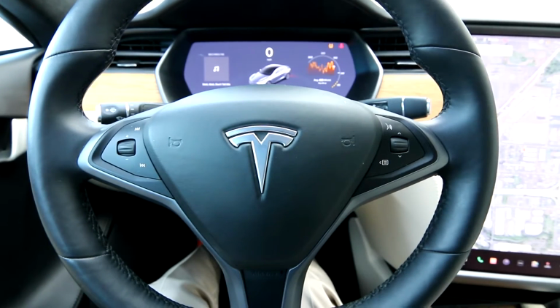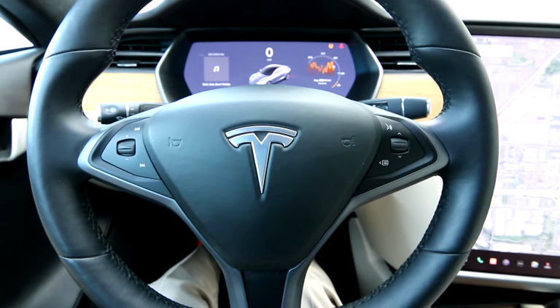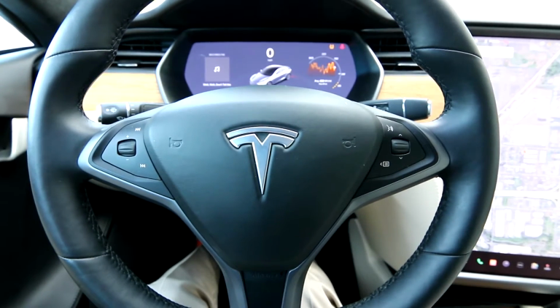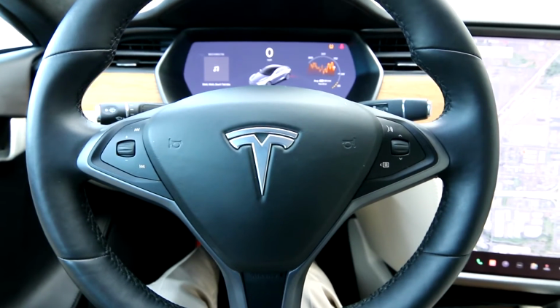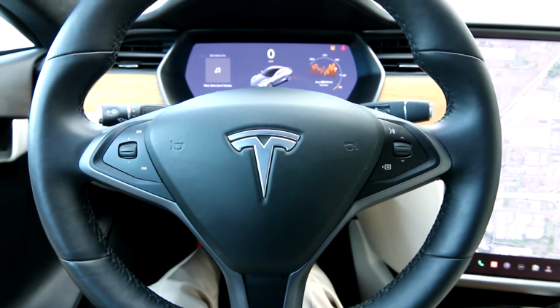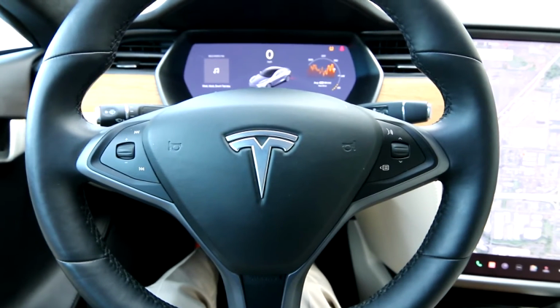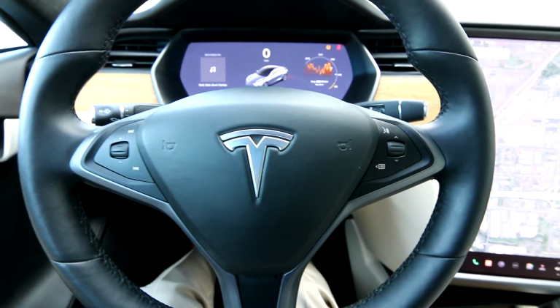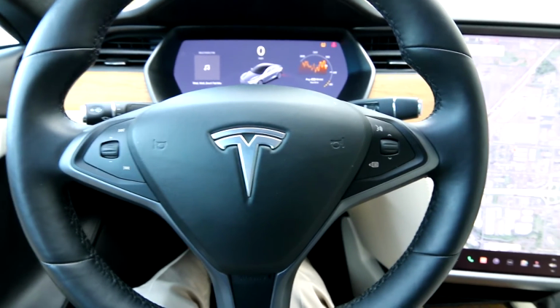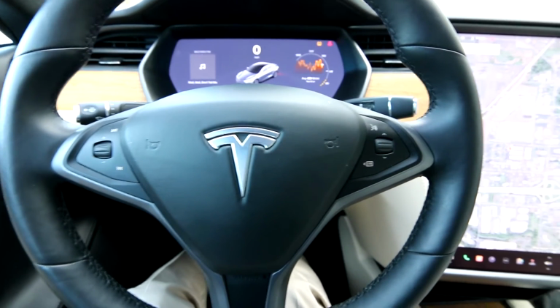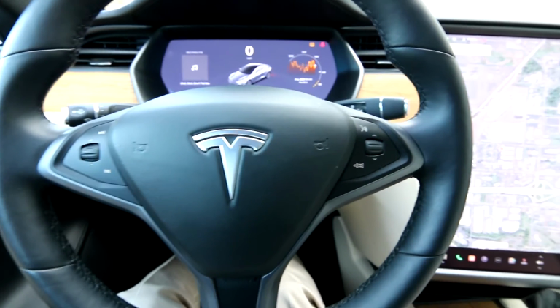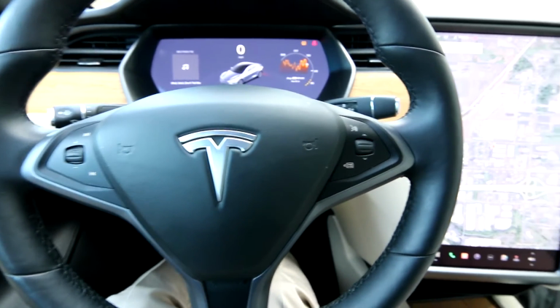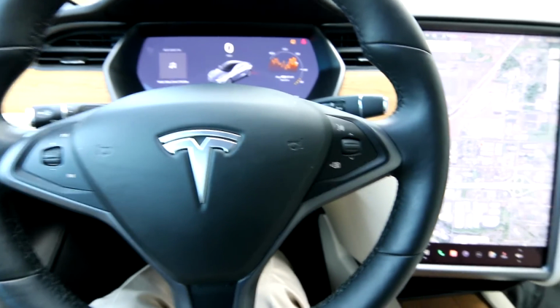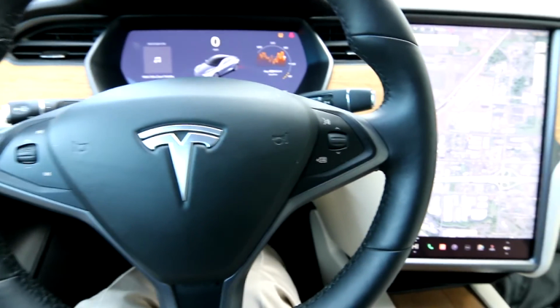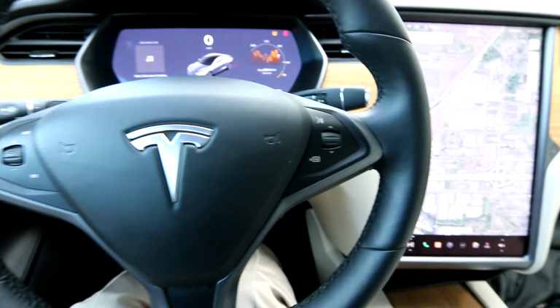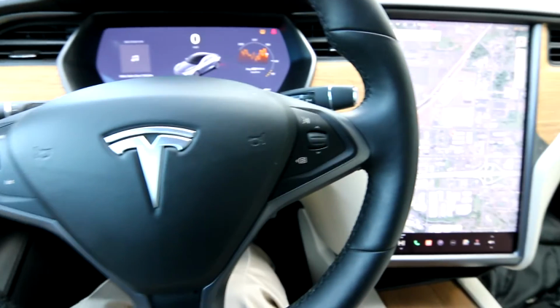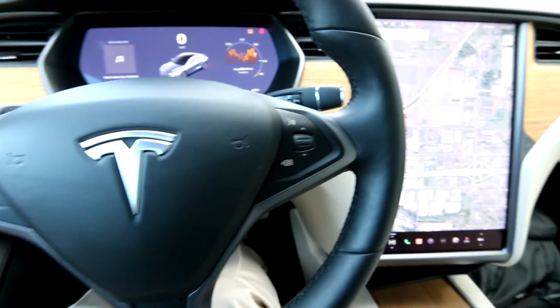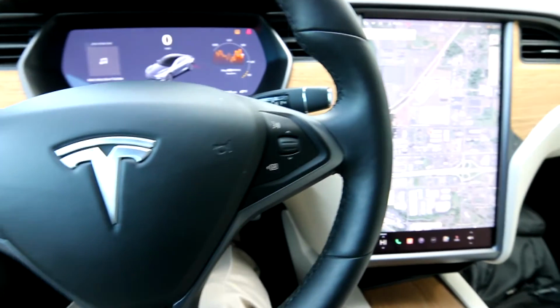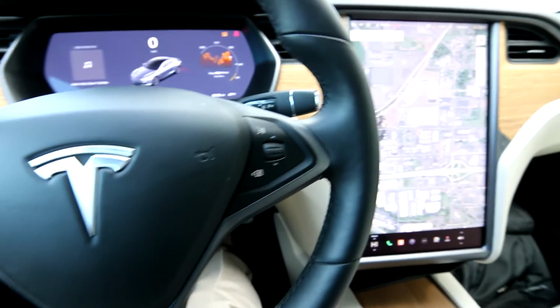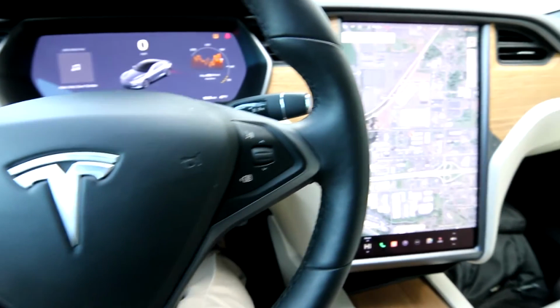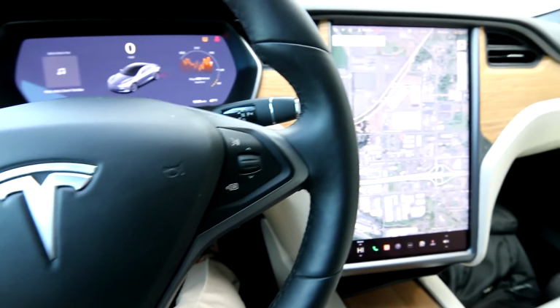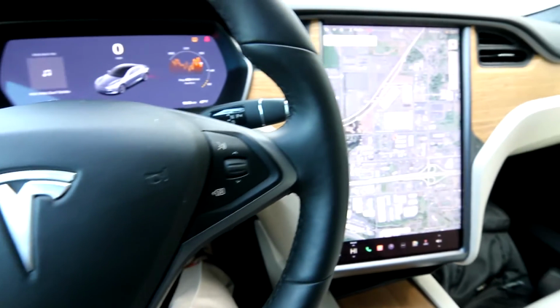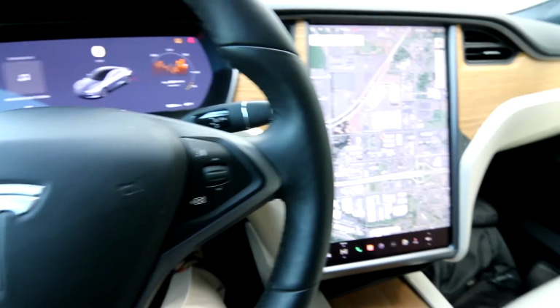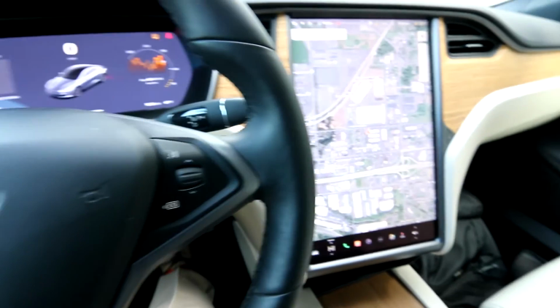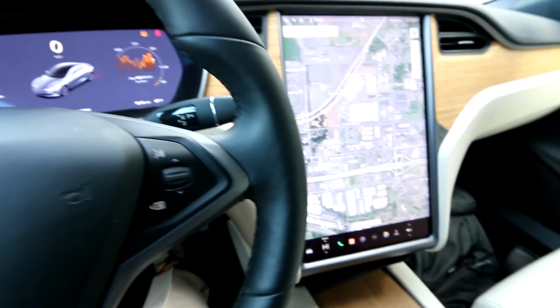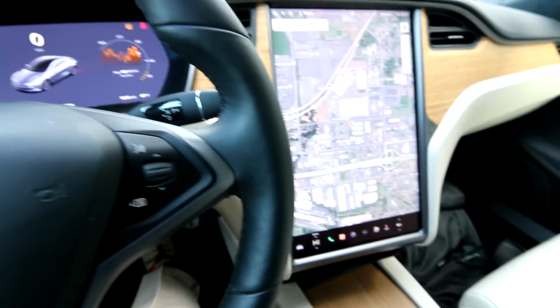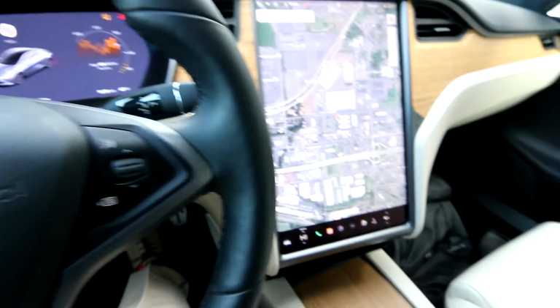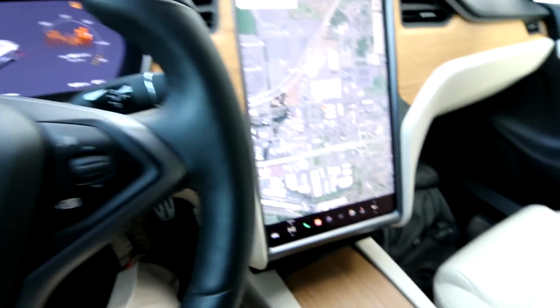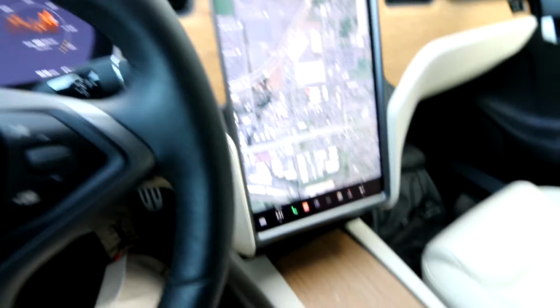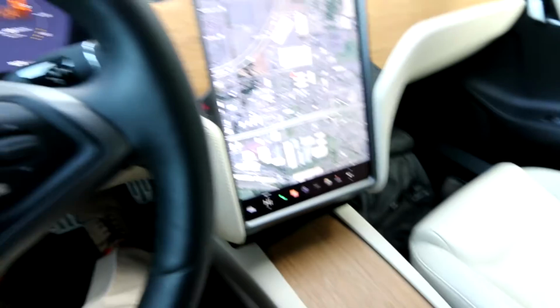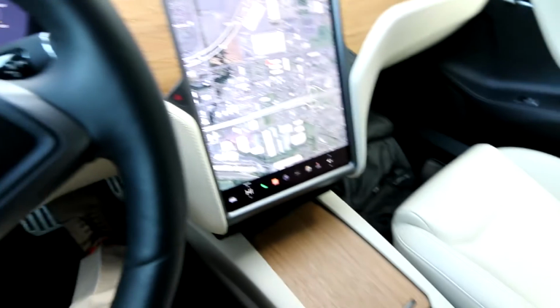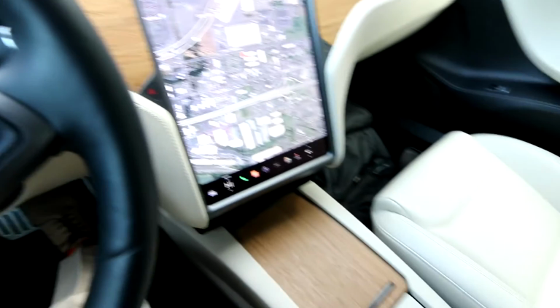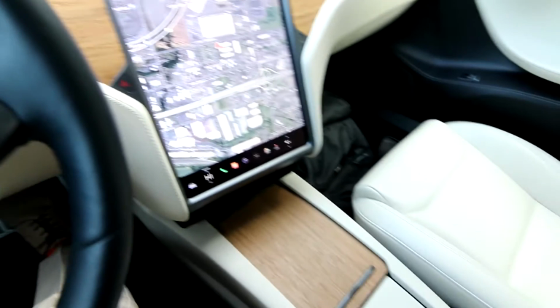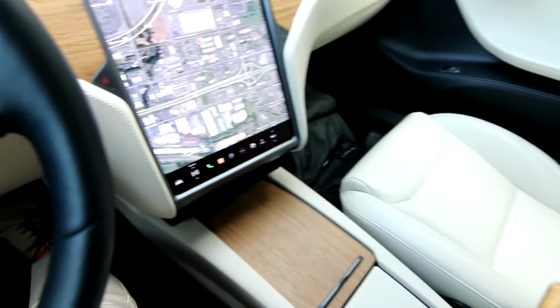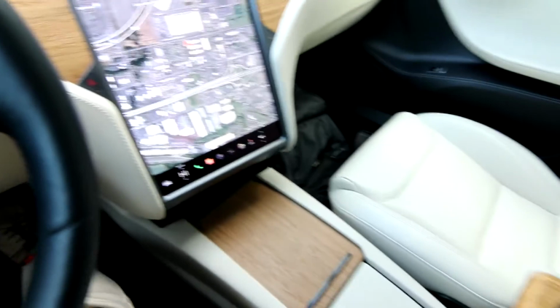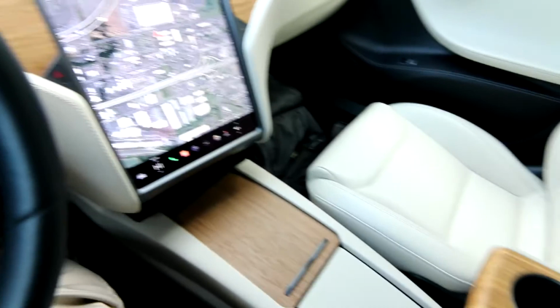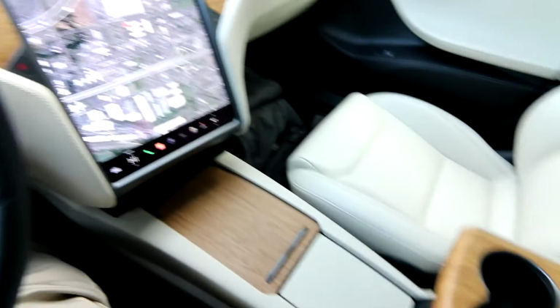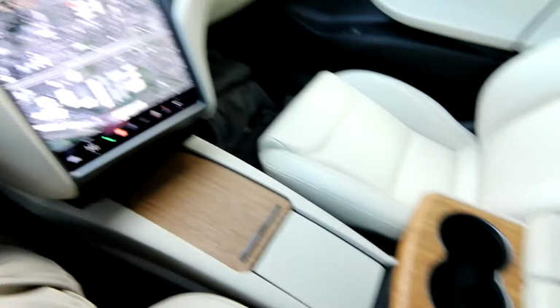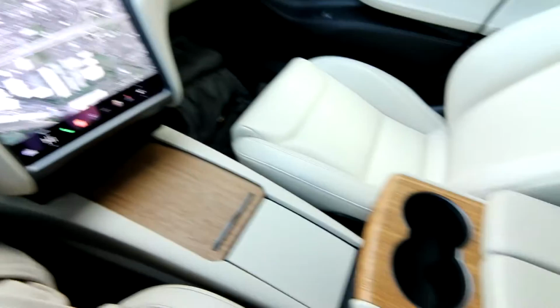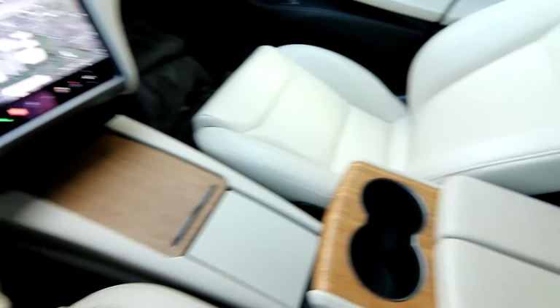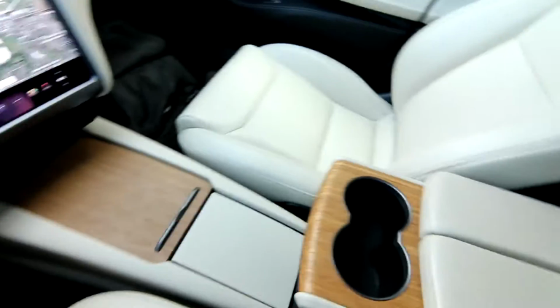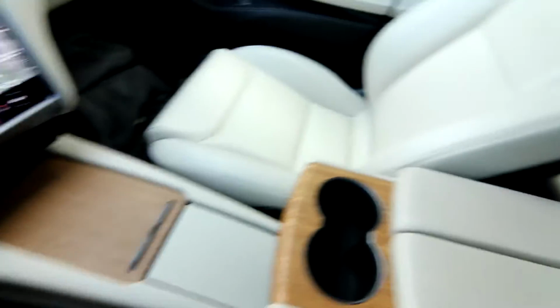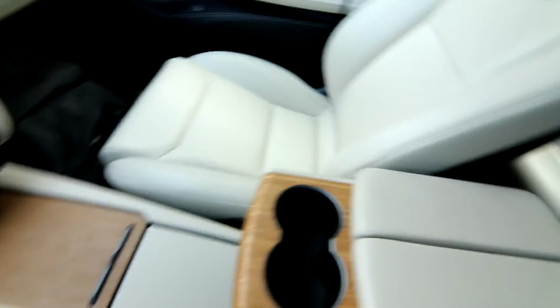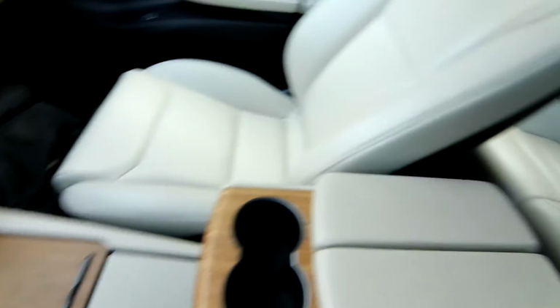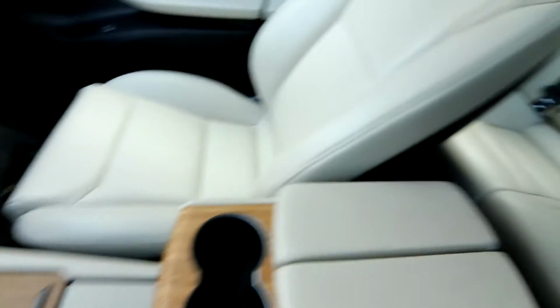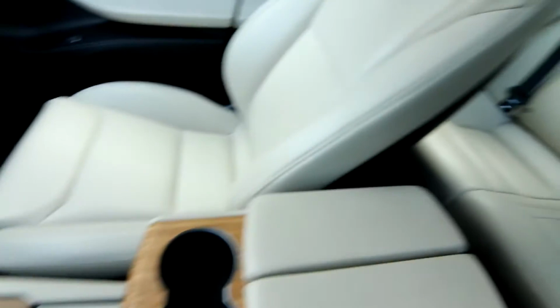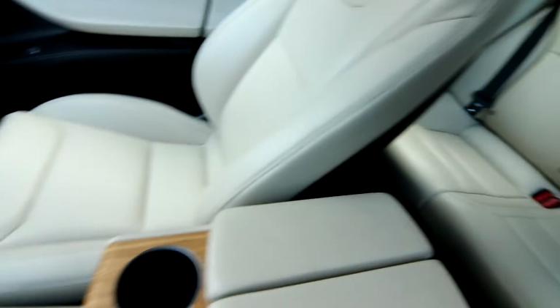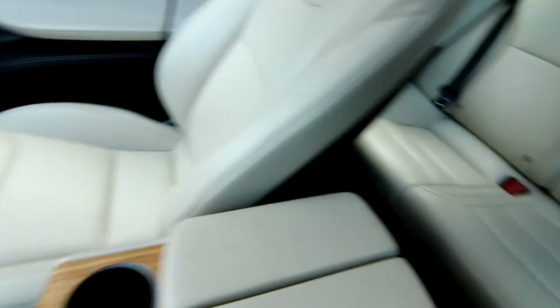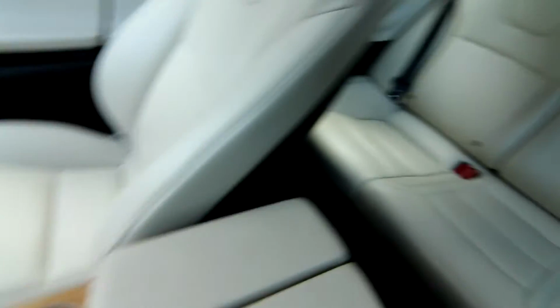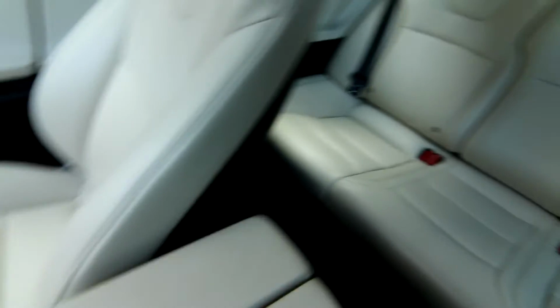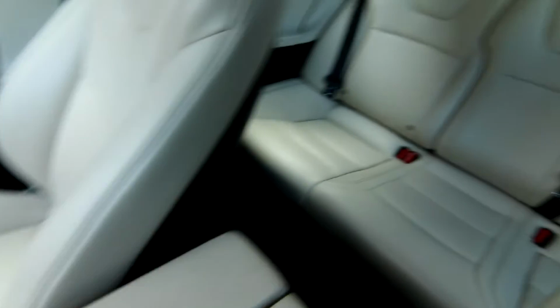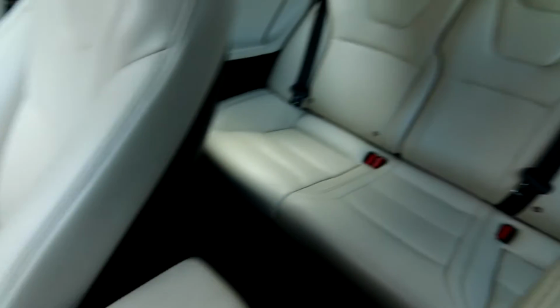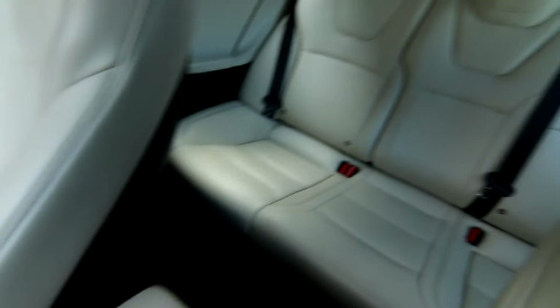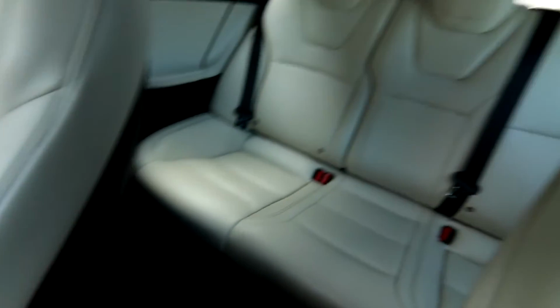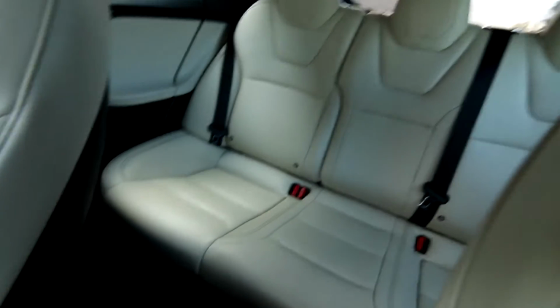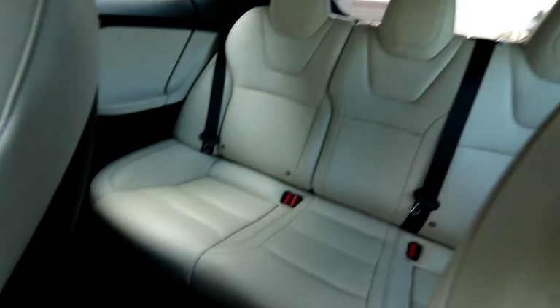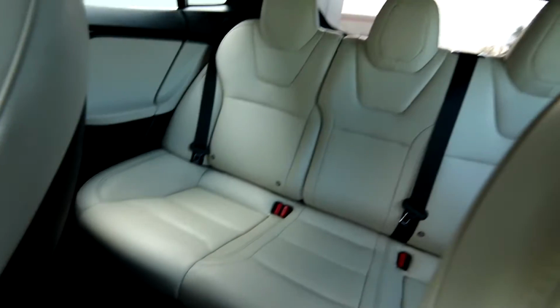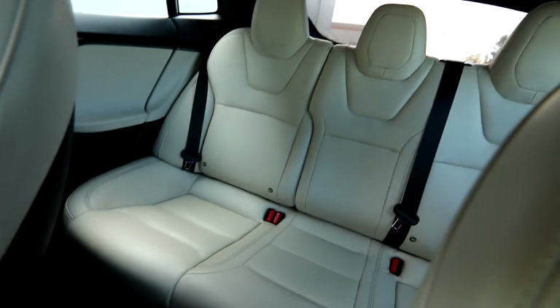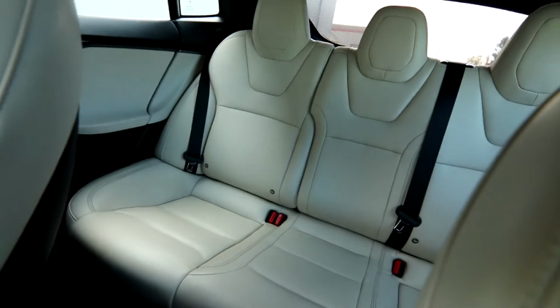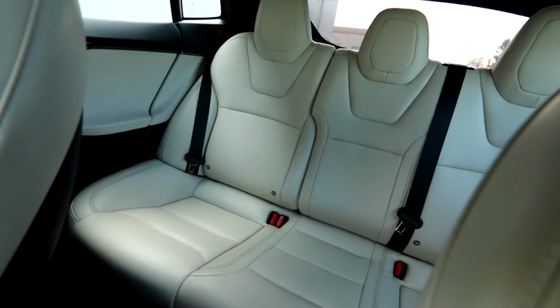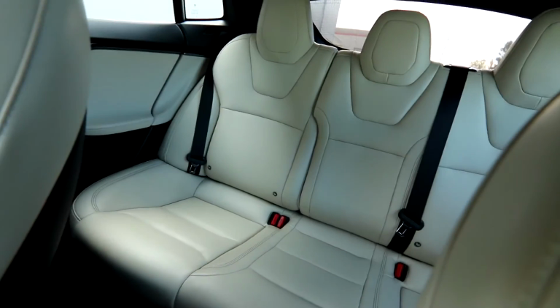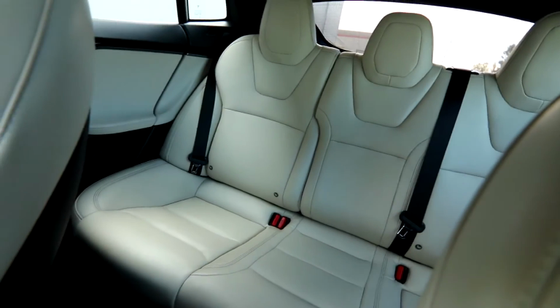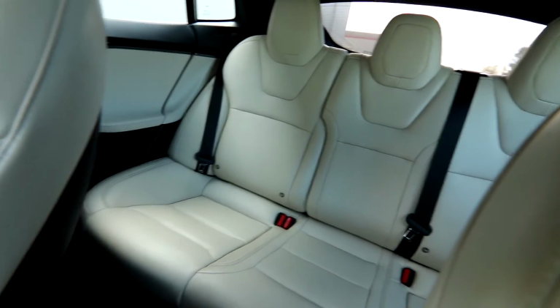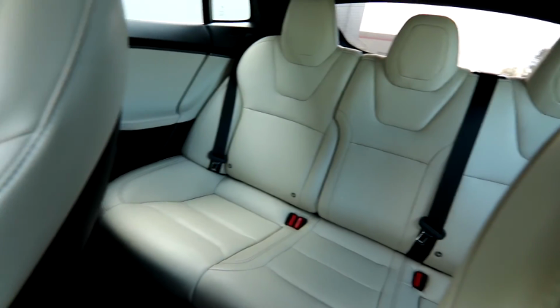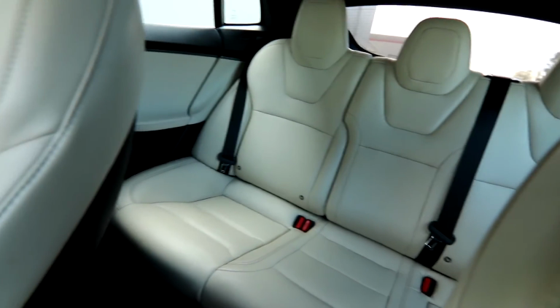Hello, Joe here from Infinity of Tacoma. Today I'm going to tell you about this awesome 2020 Tesla Model S.